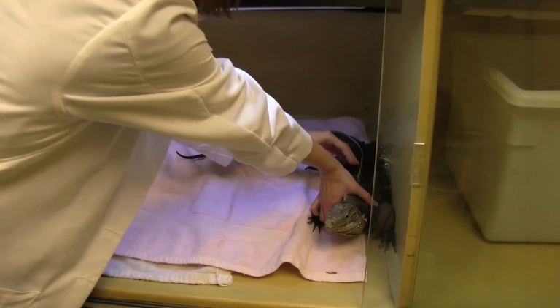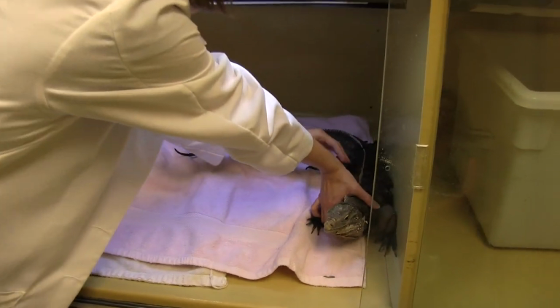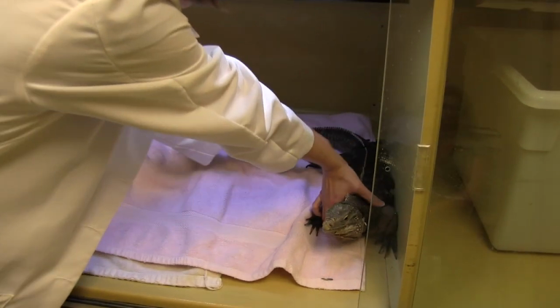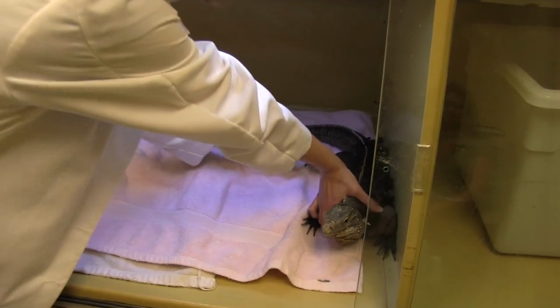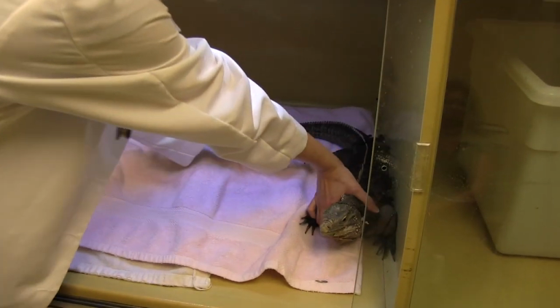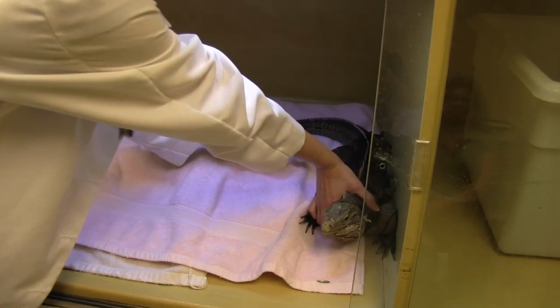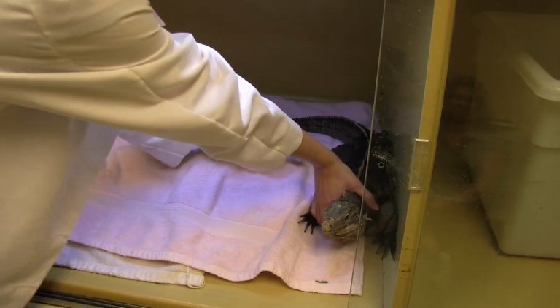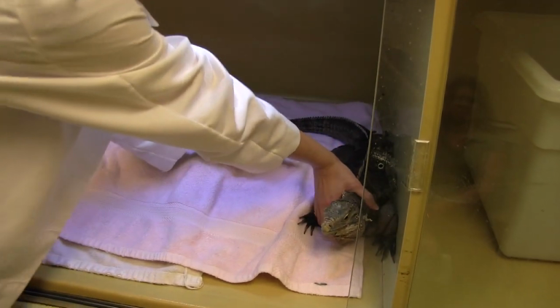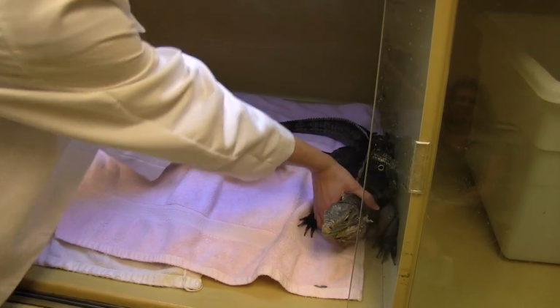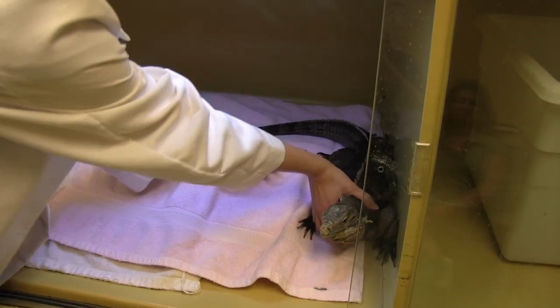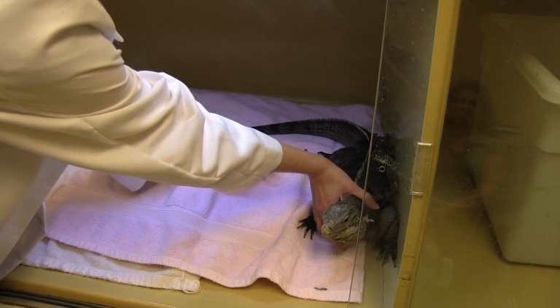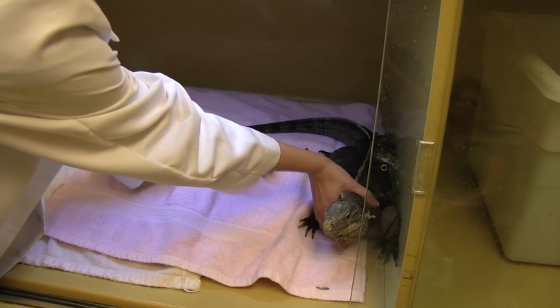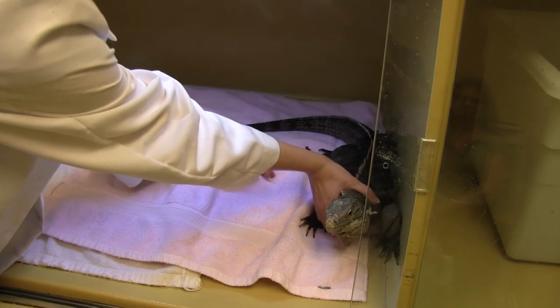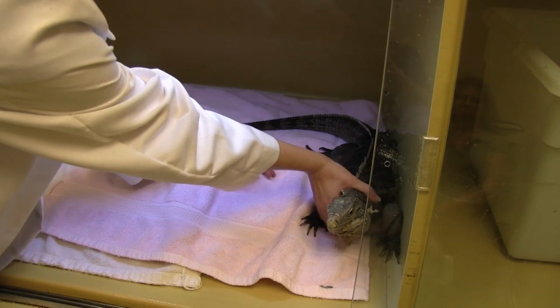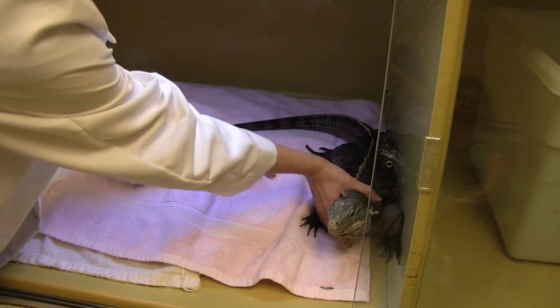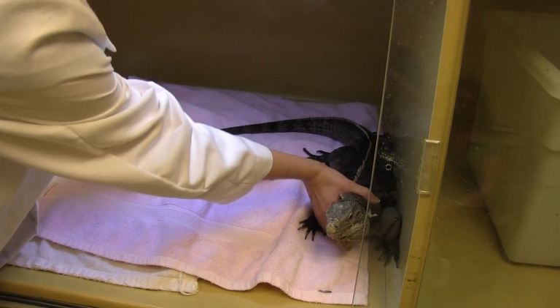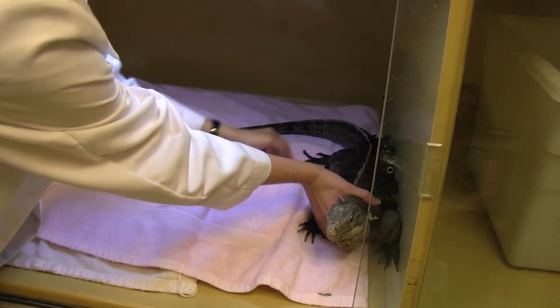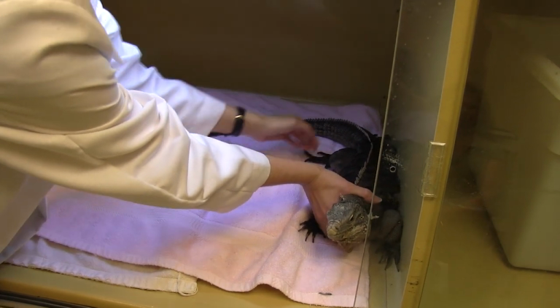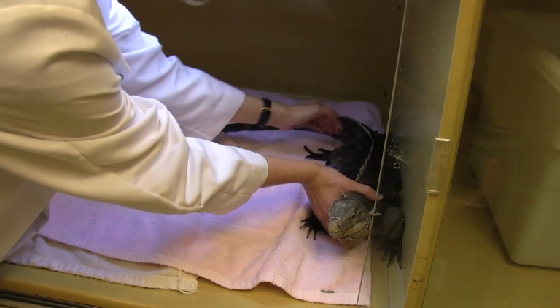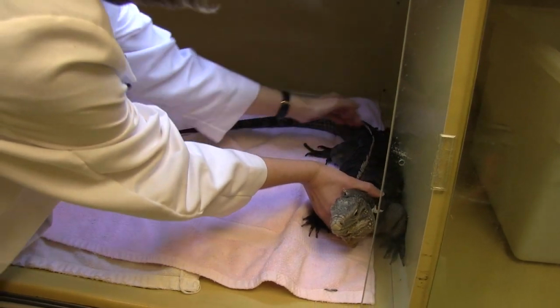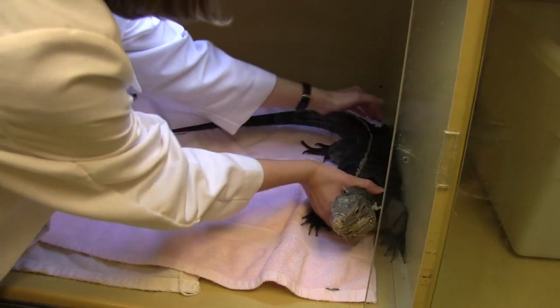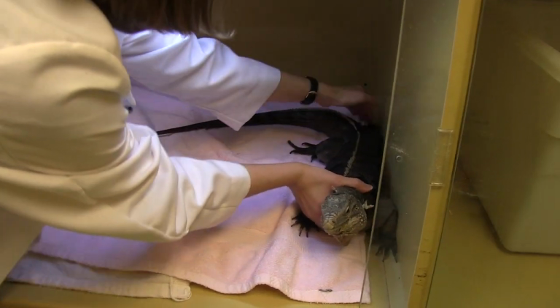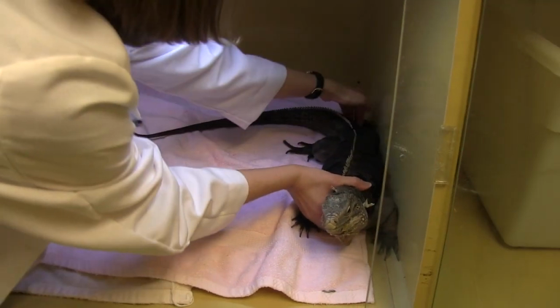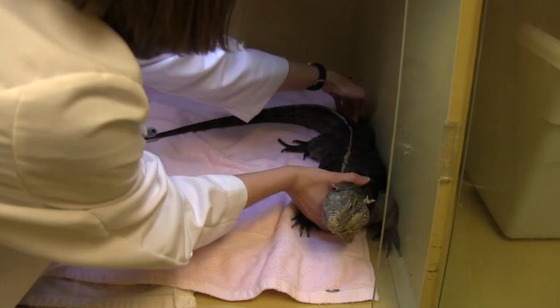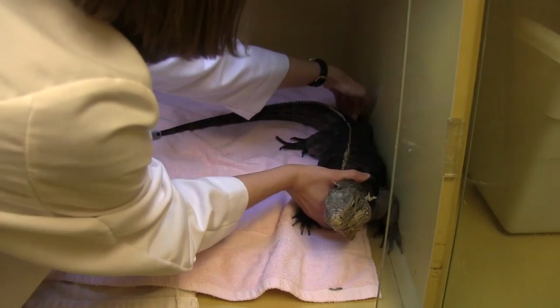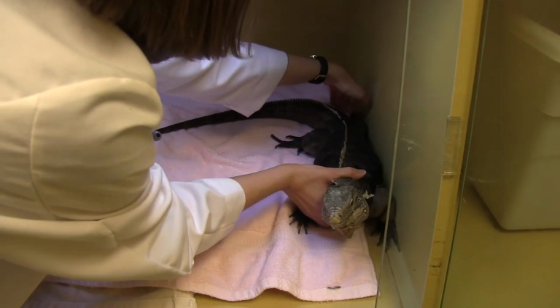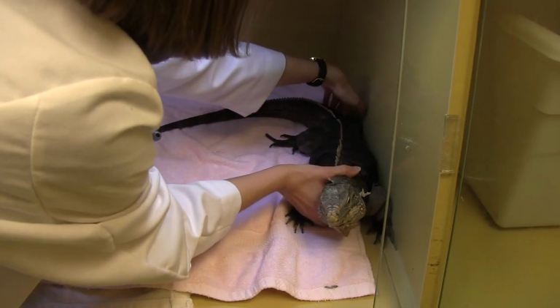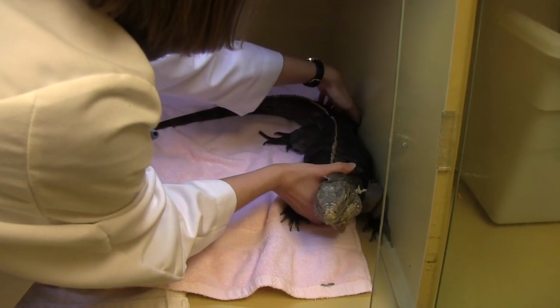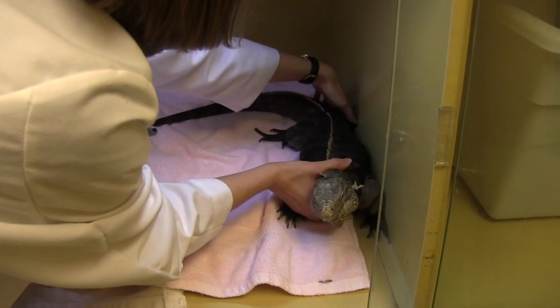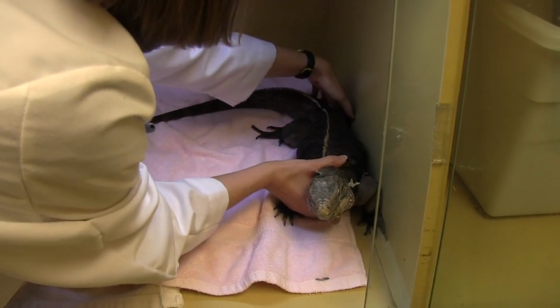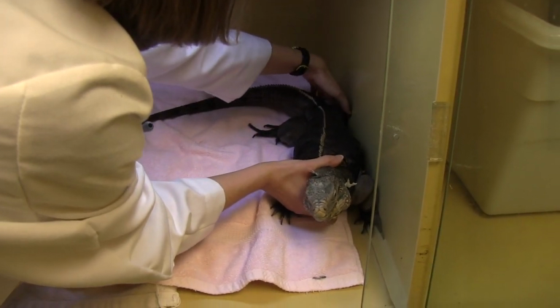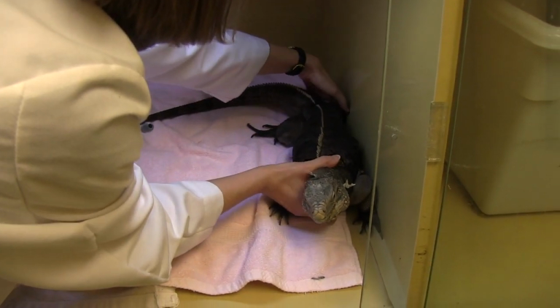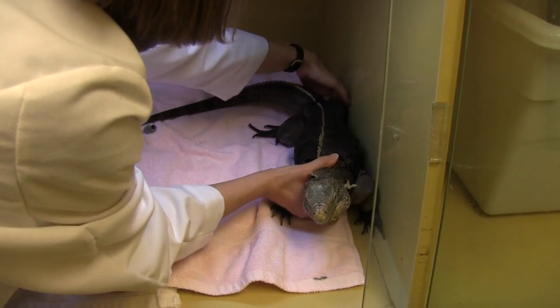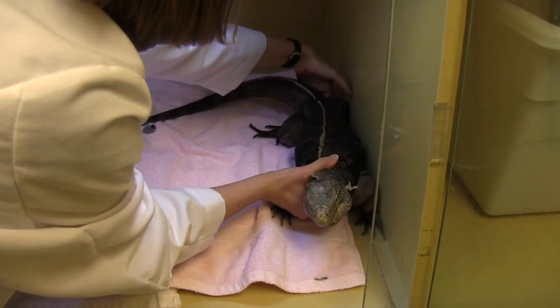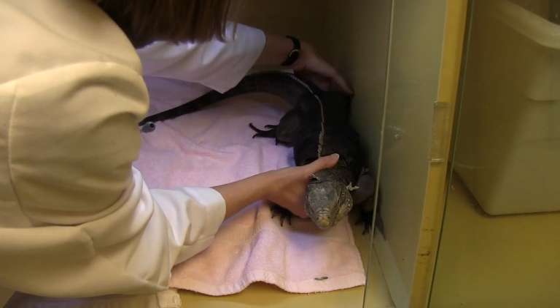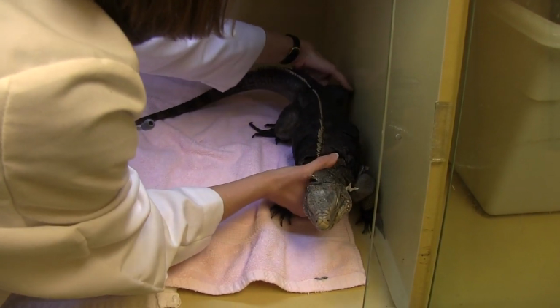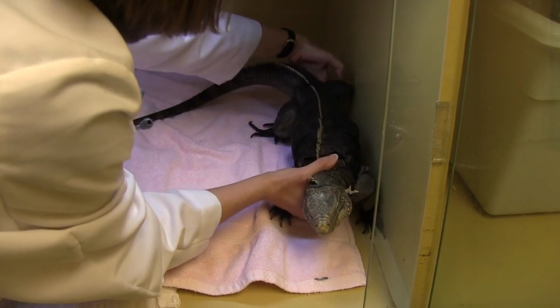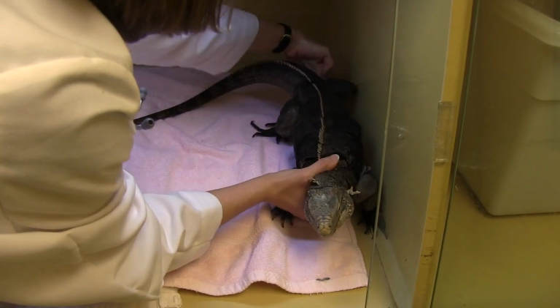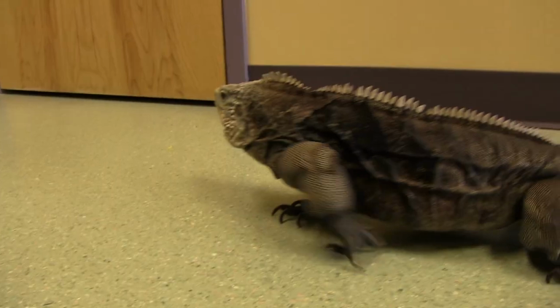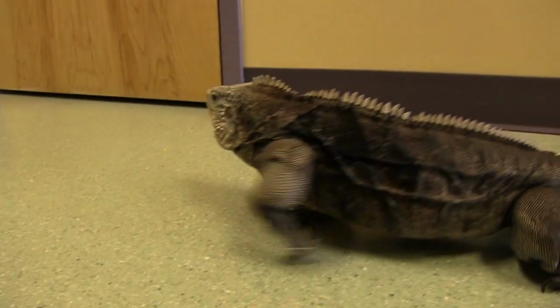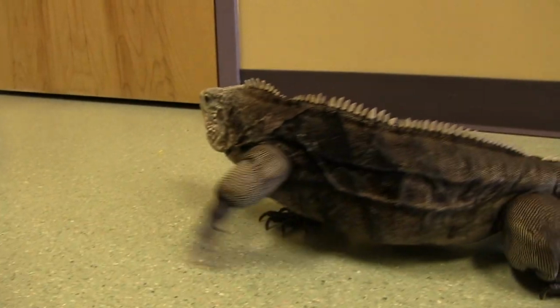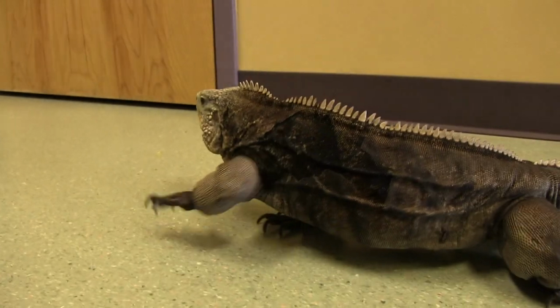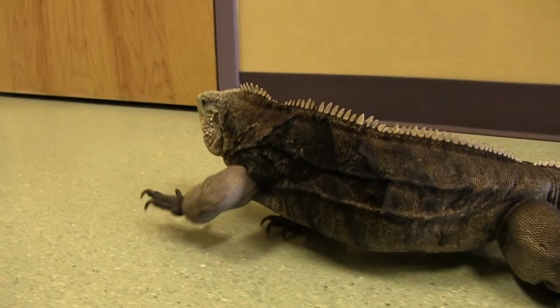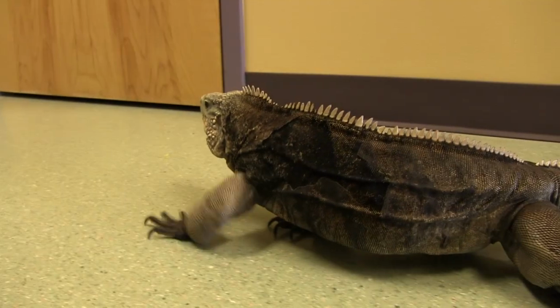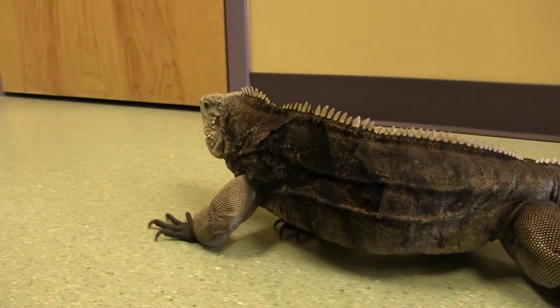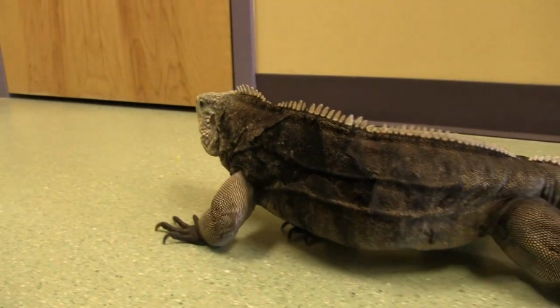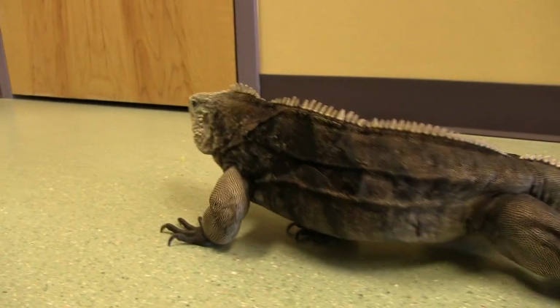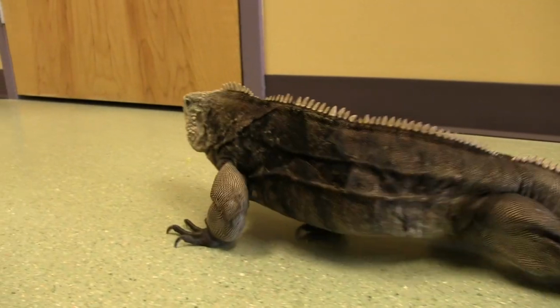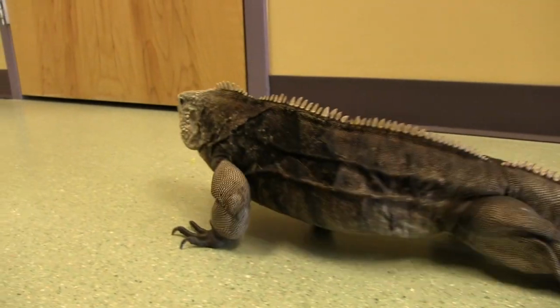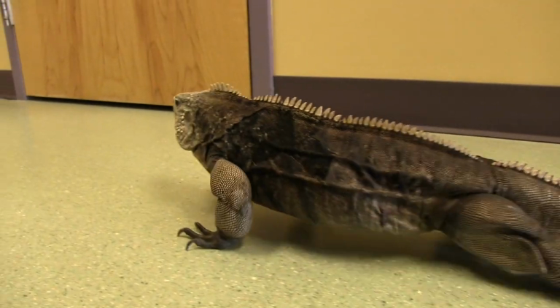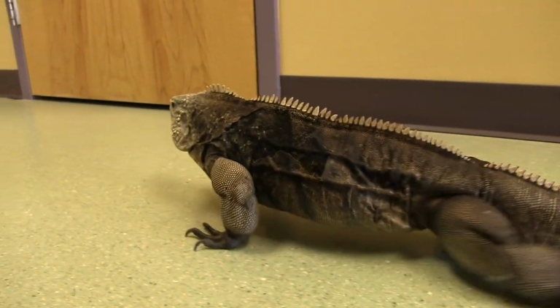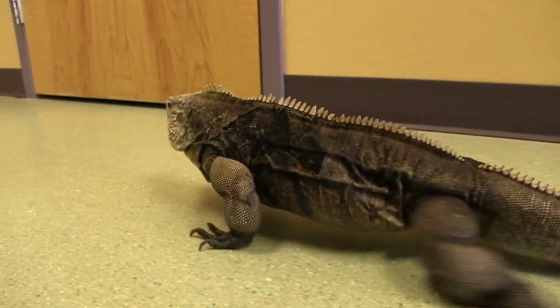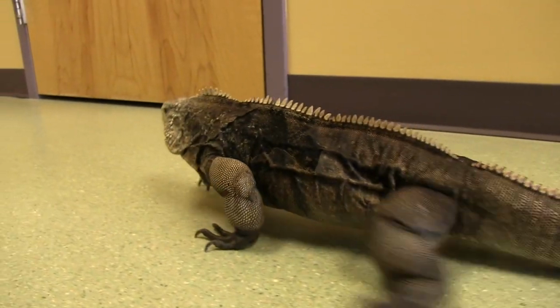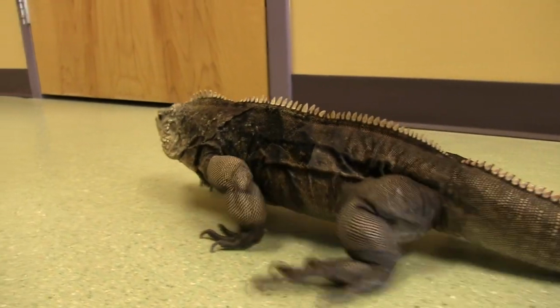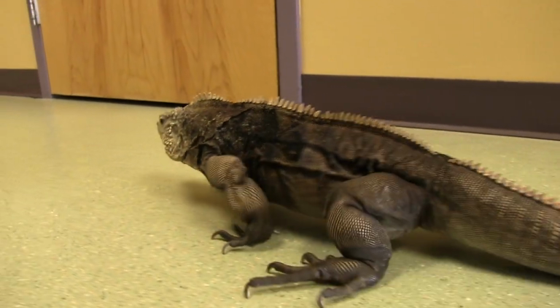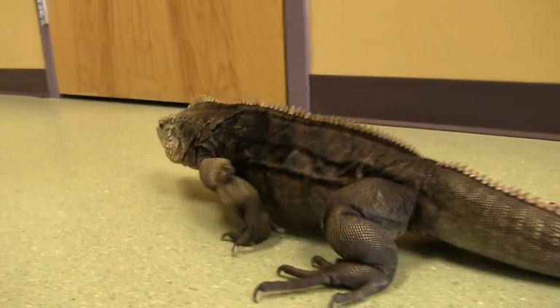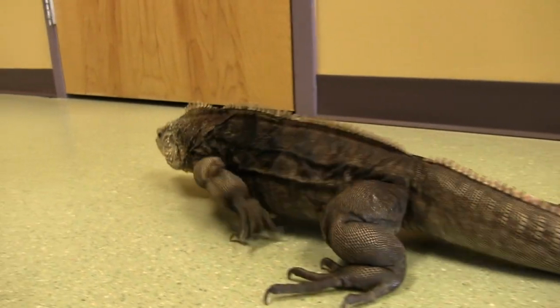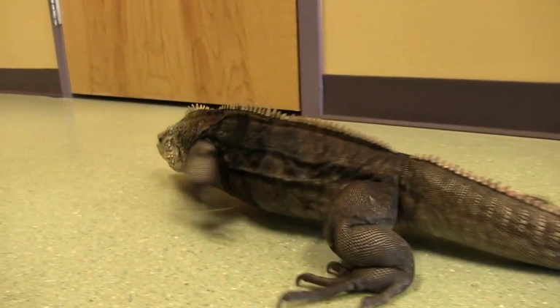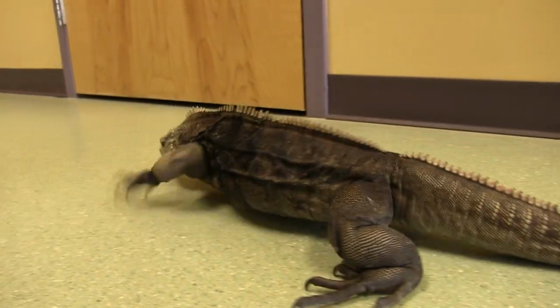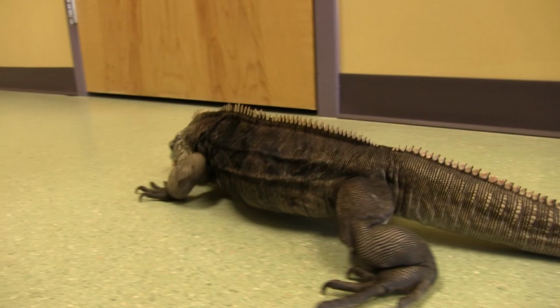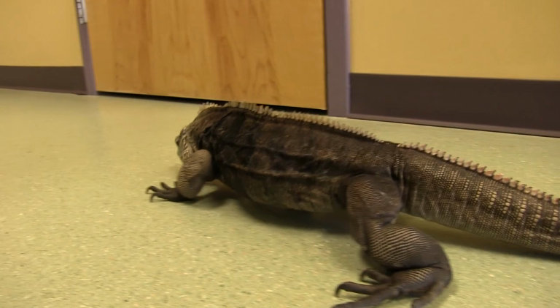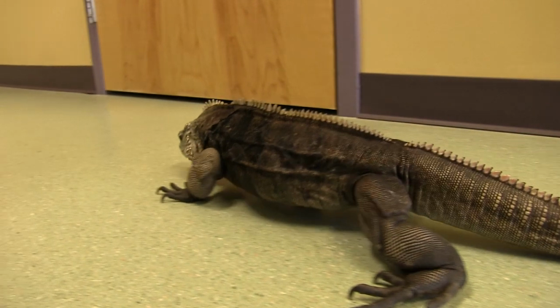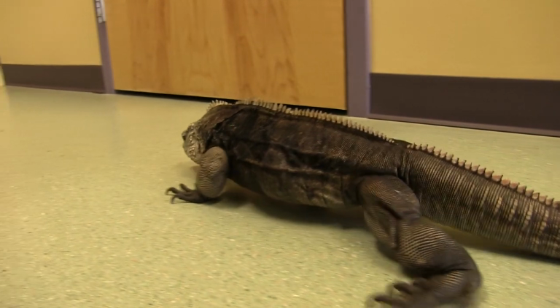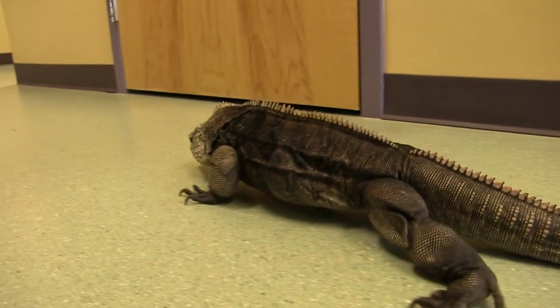They require a very large cage because of their large size, preferably with time out of the cage daily to roam around.